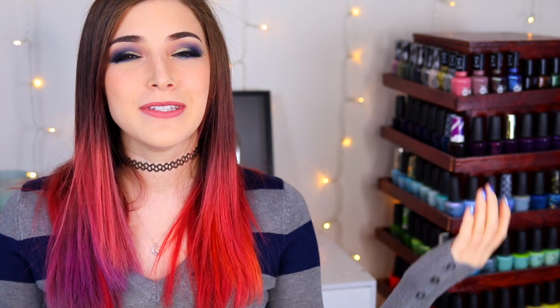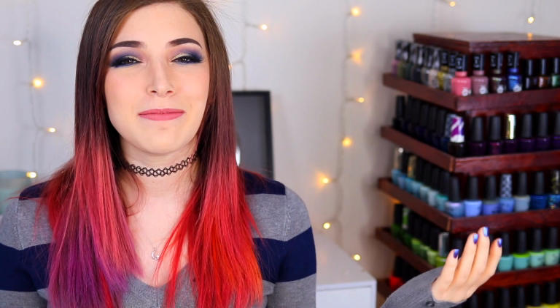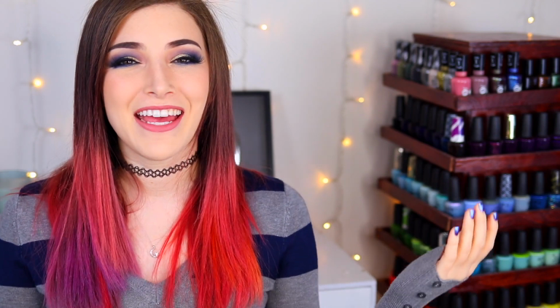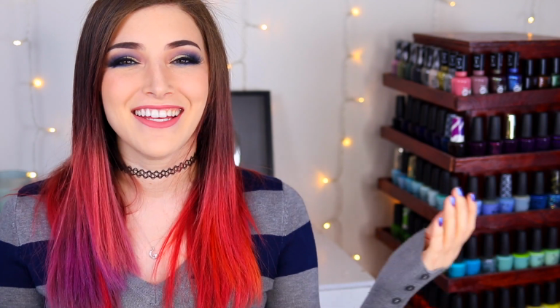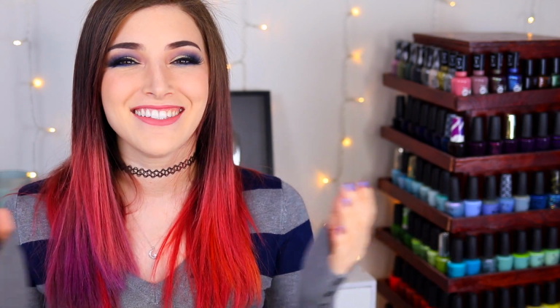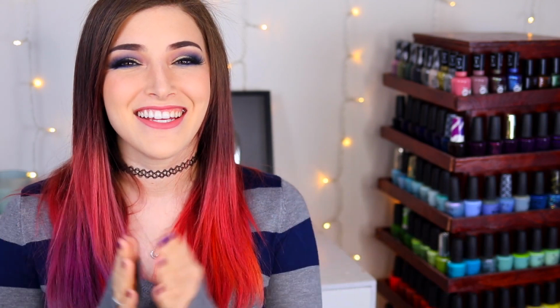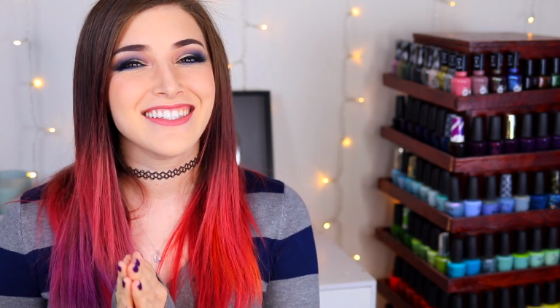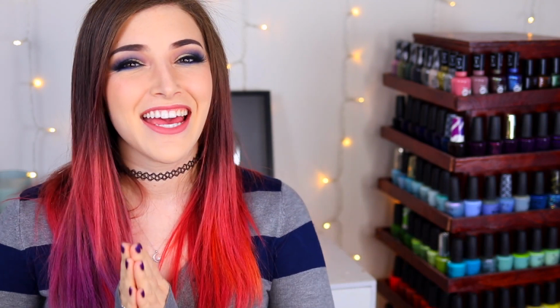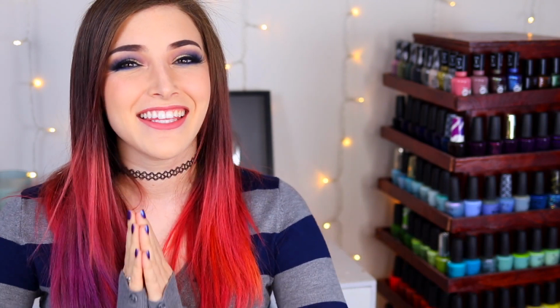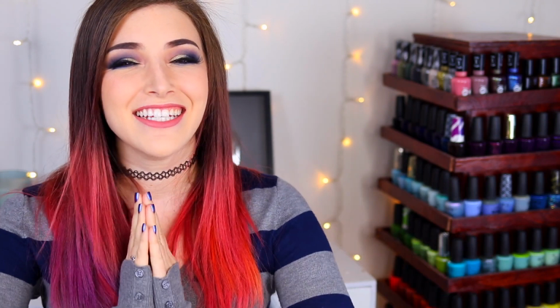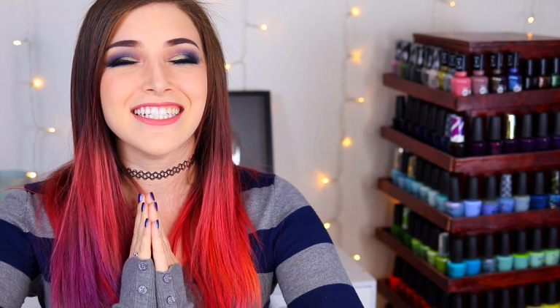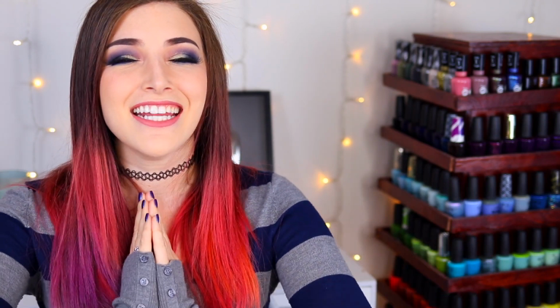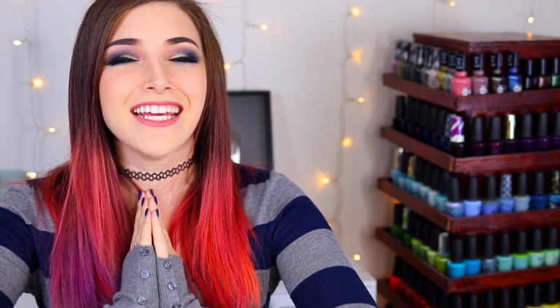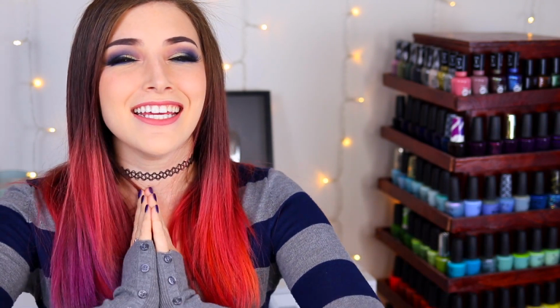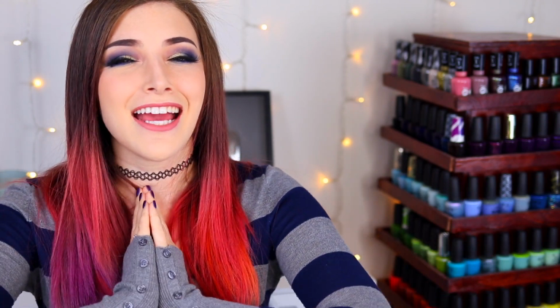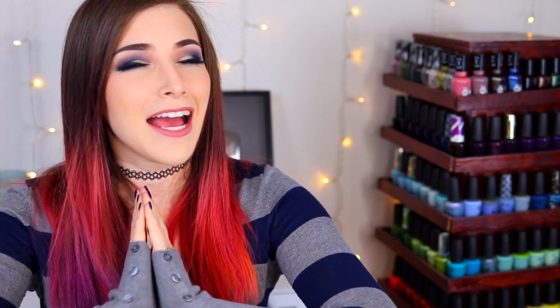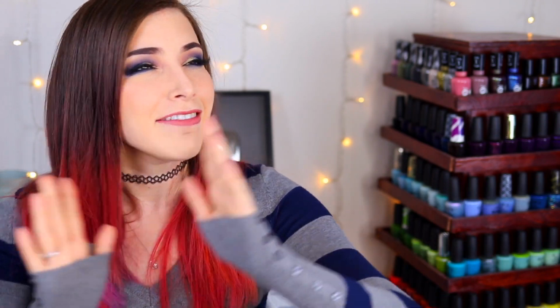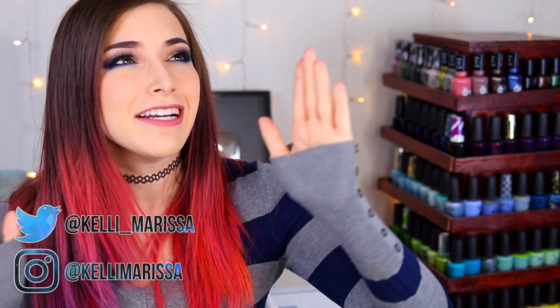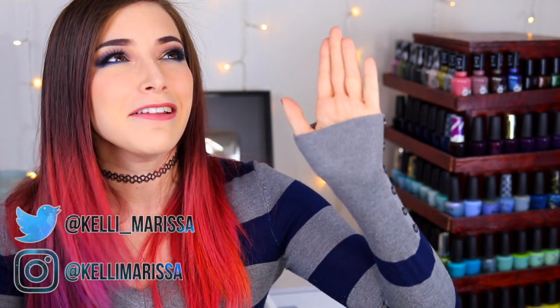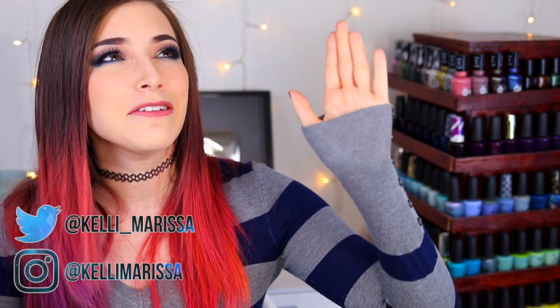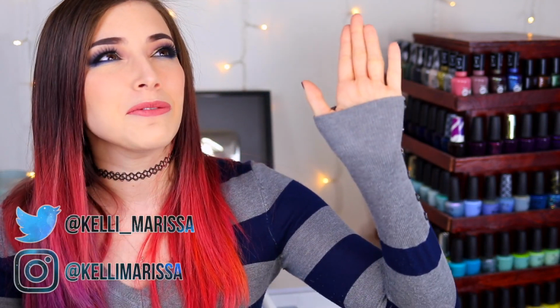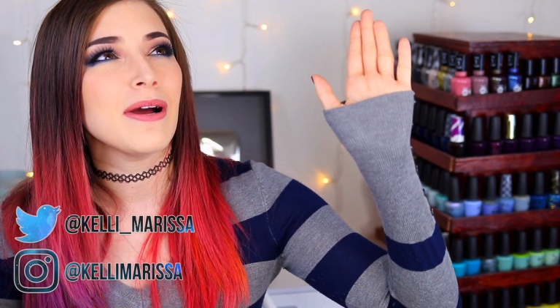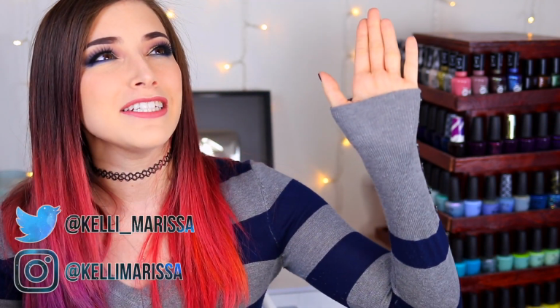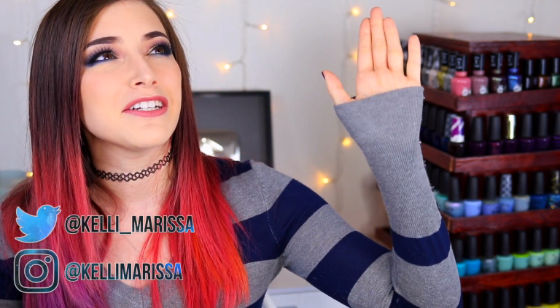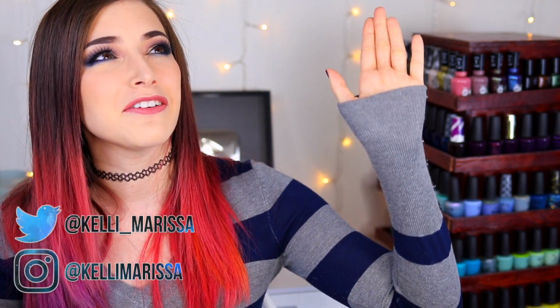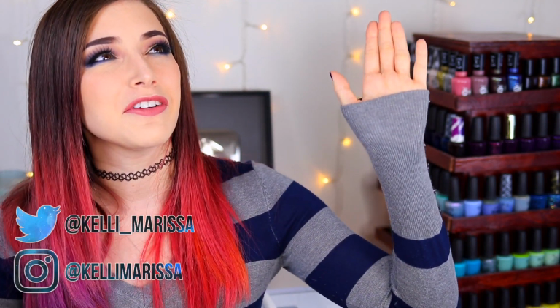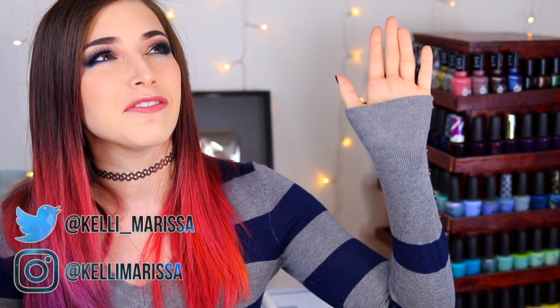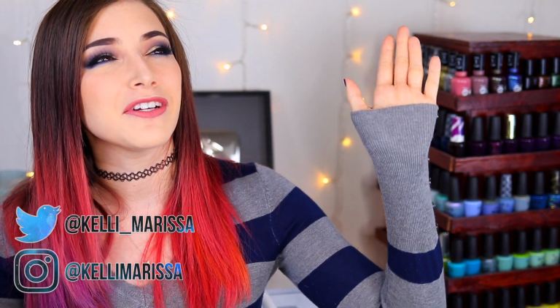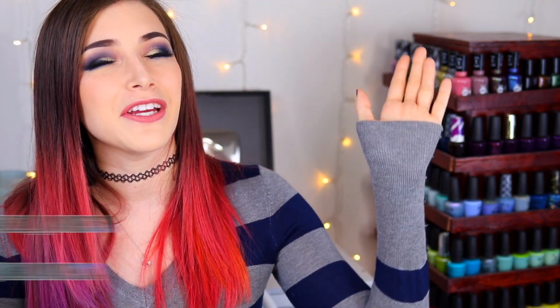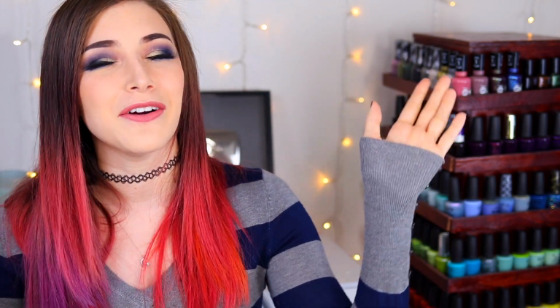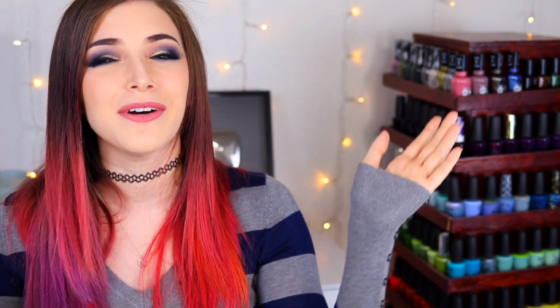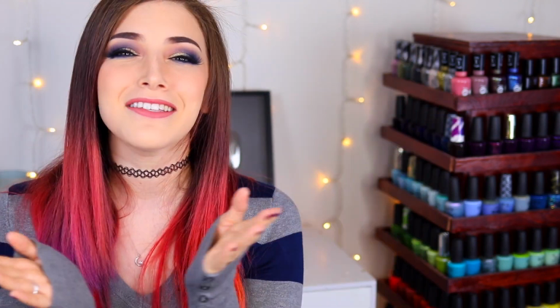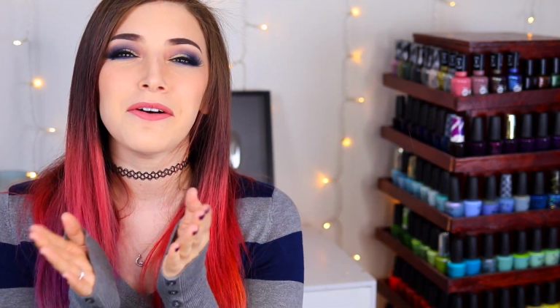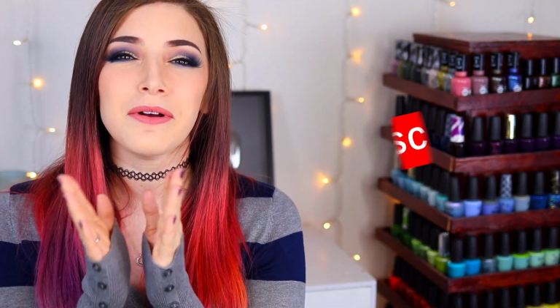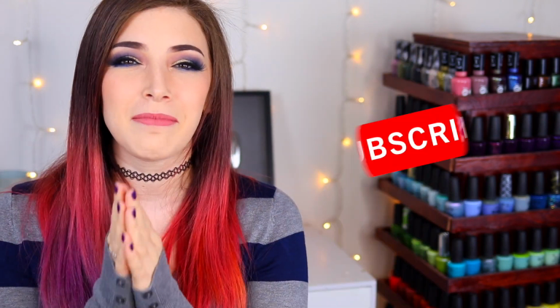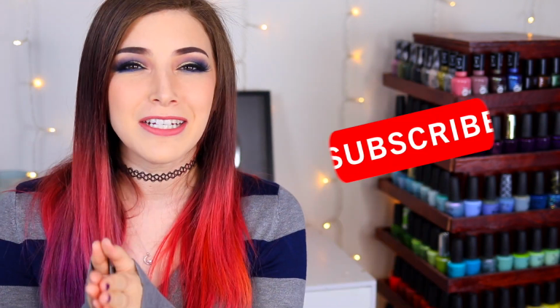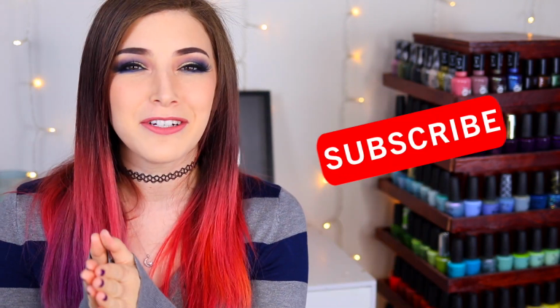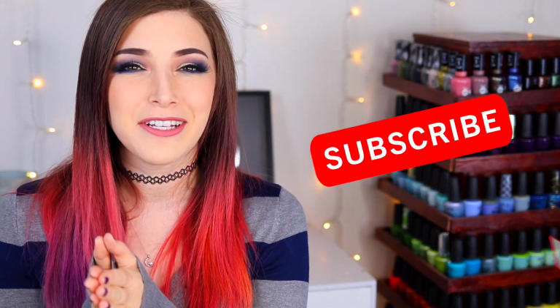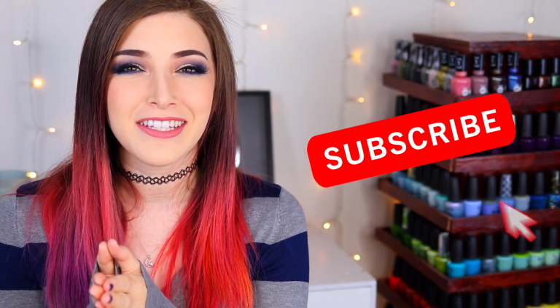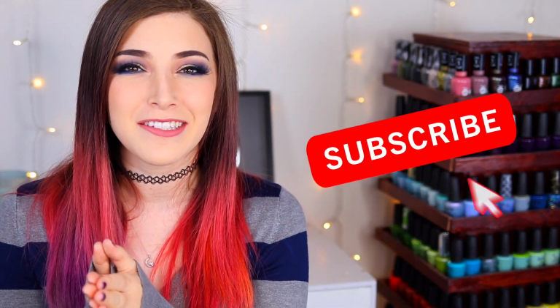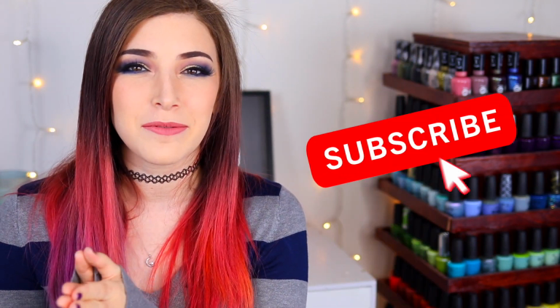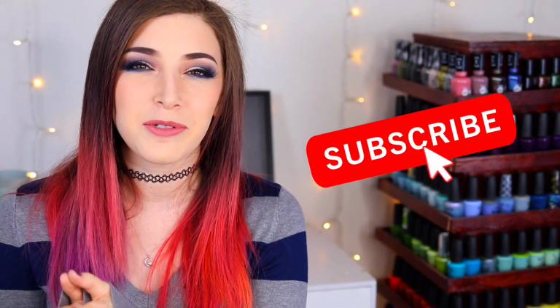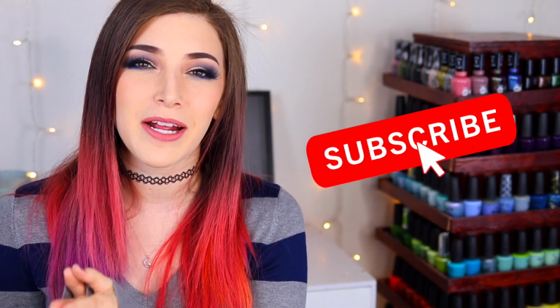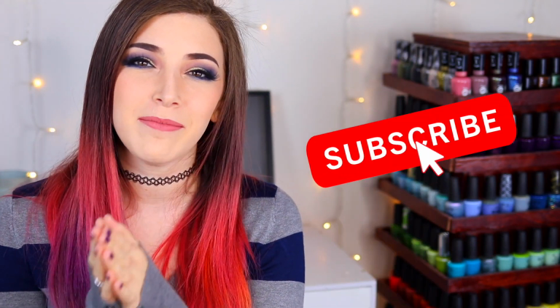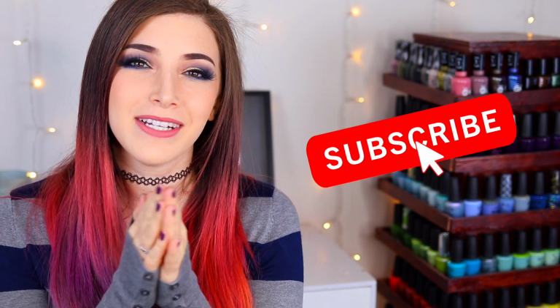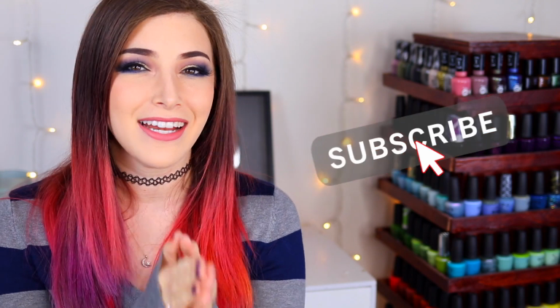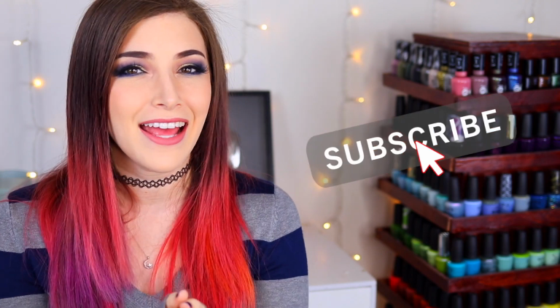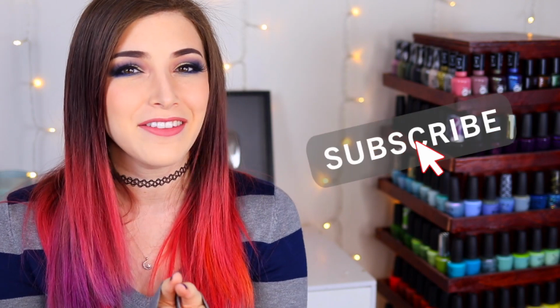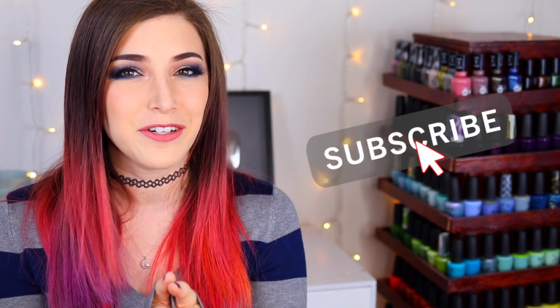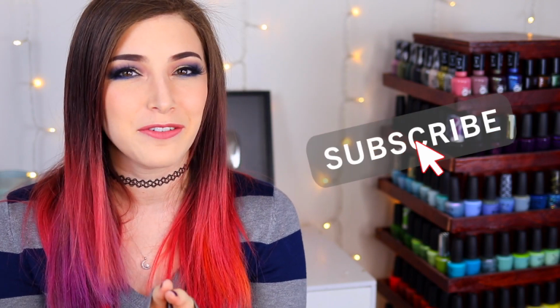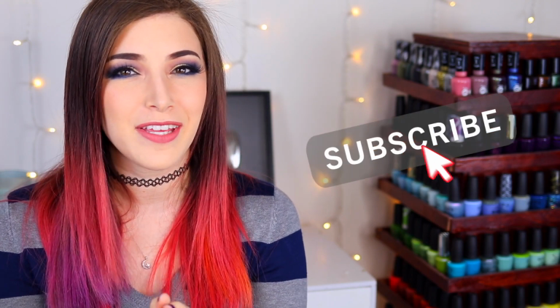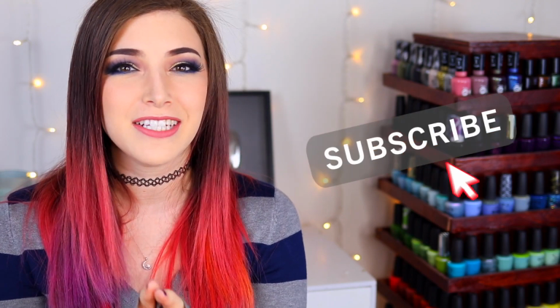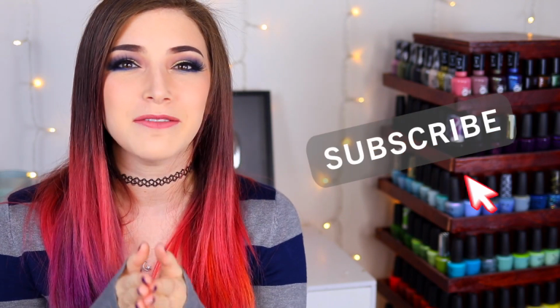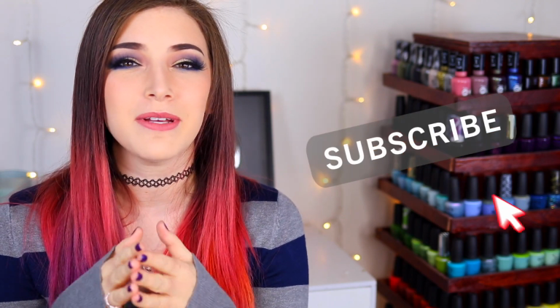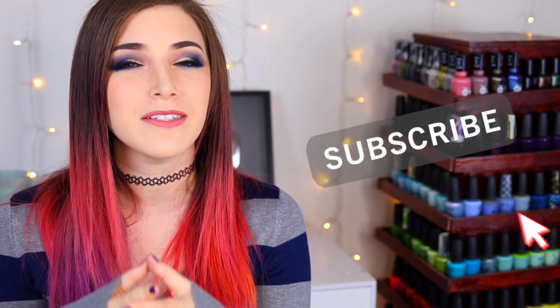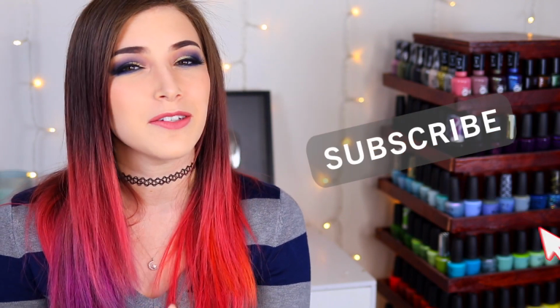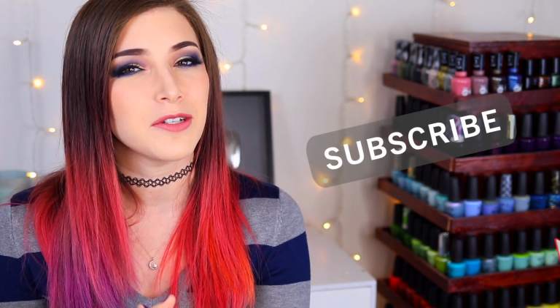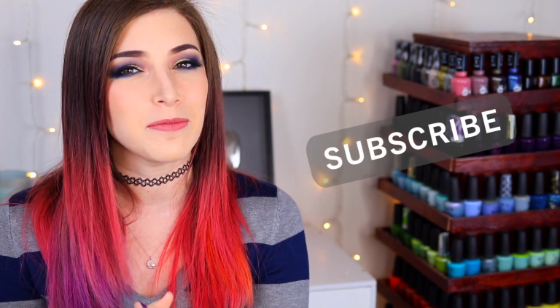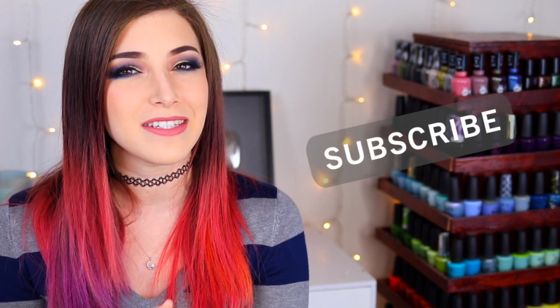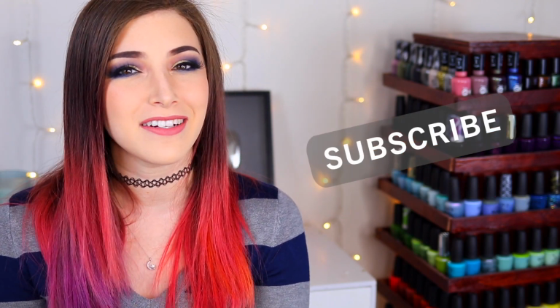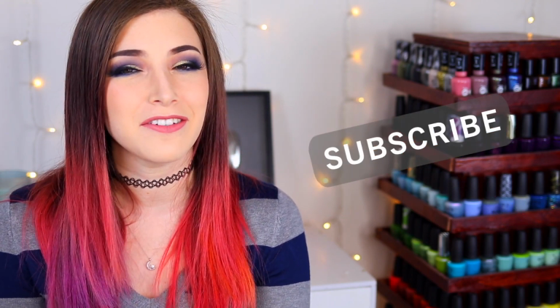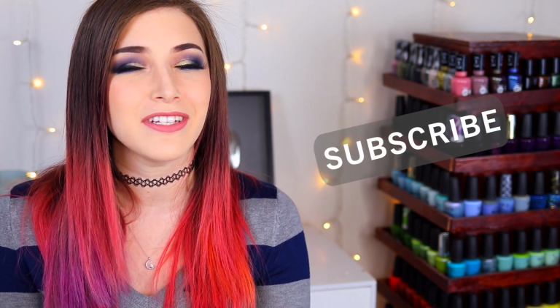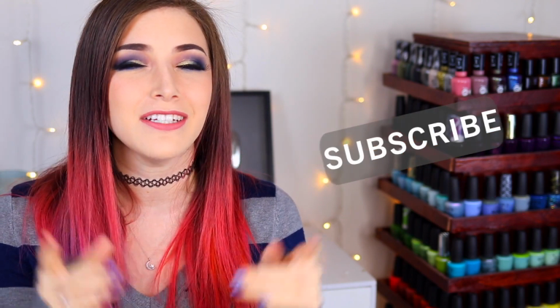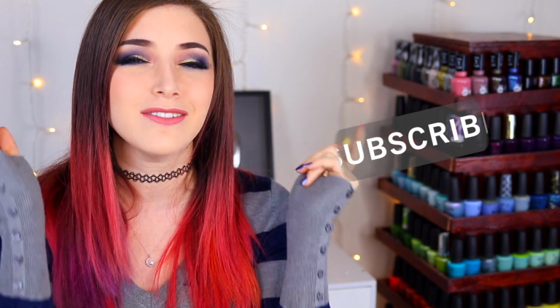What's up guys? It's Kelly and today I've got another swatch review for you. Make sure you hit that subscribe button and the notification bell so you don't miss out on new videos.